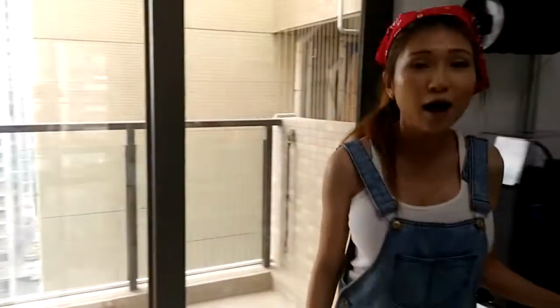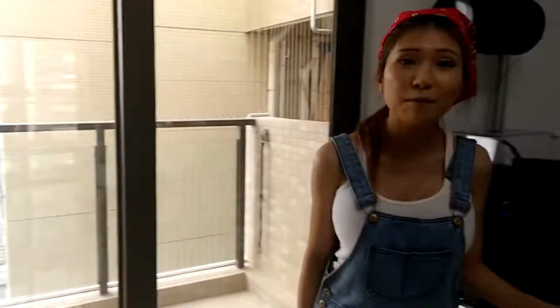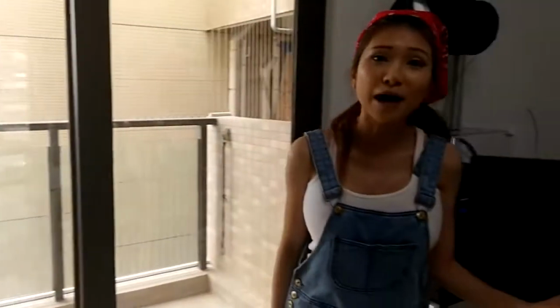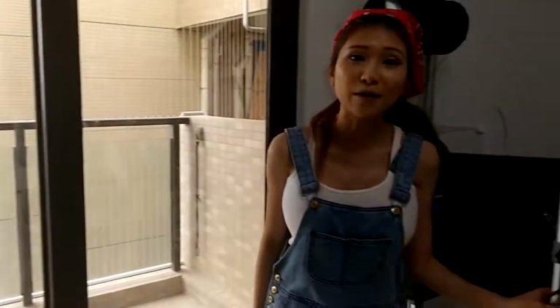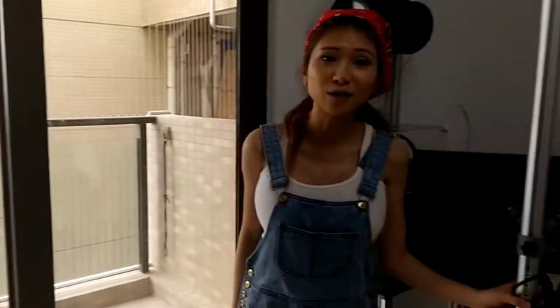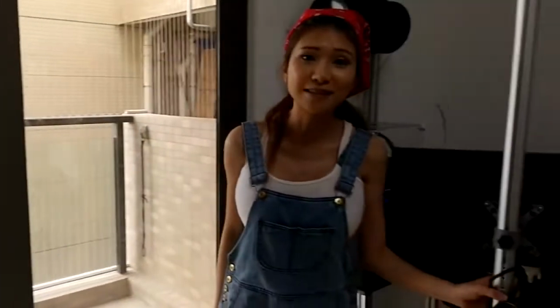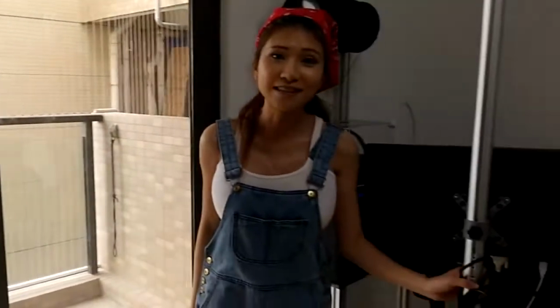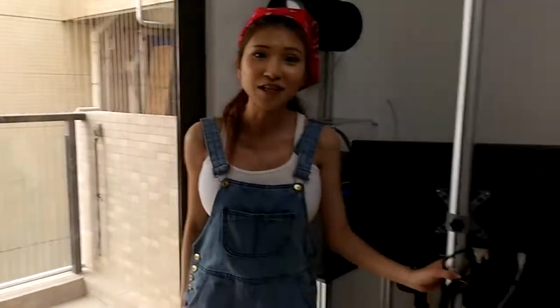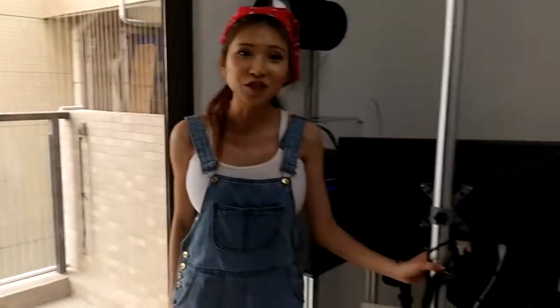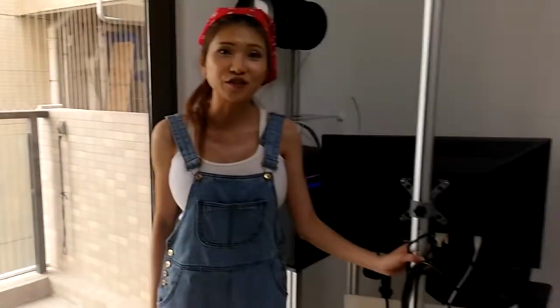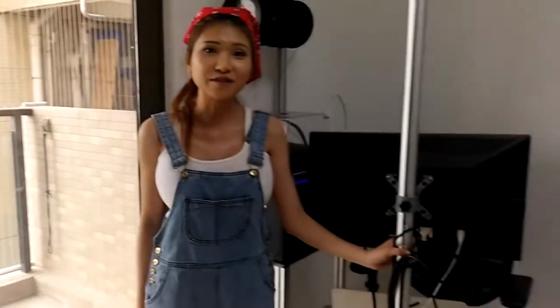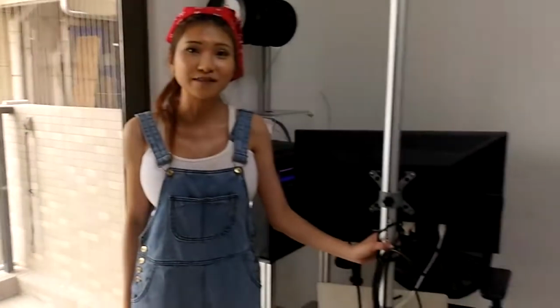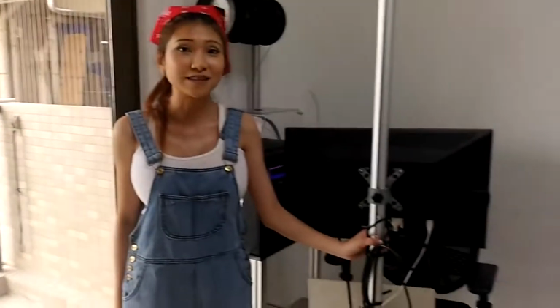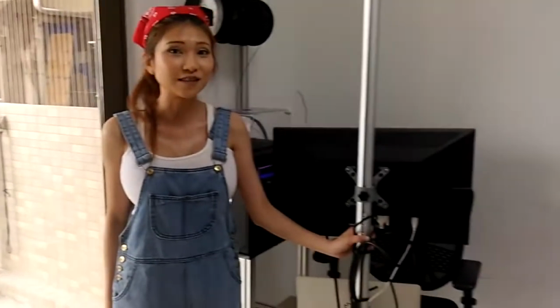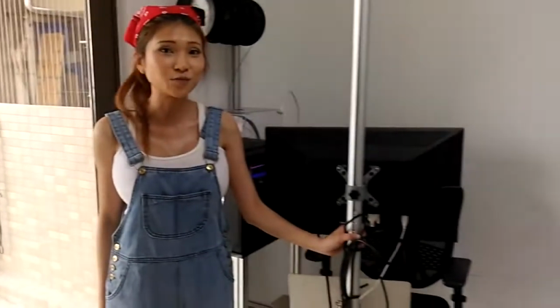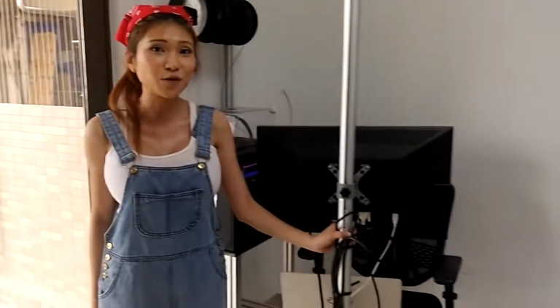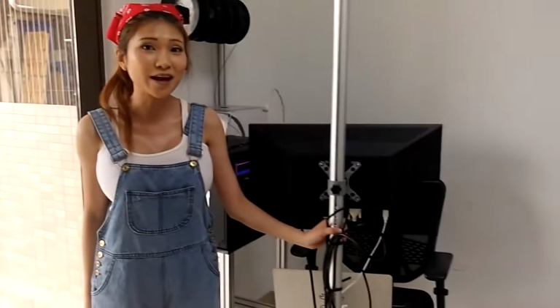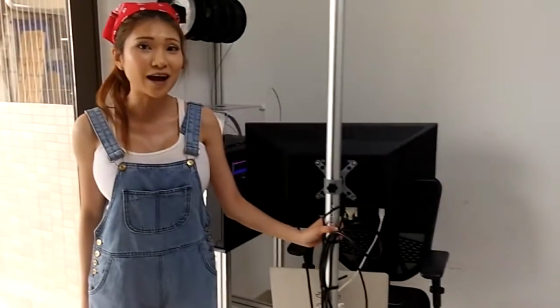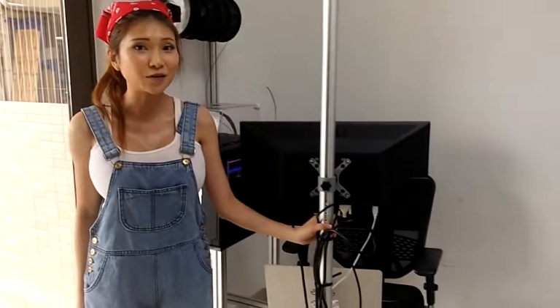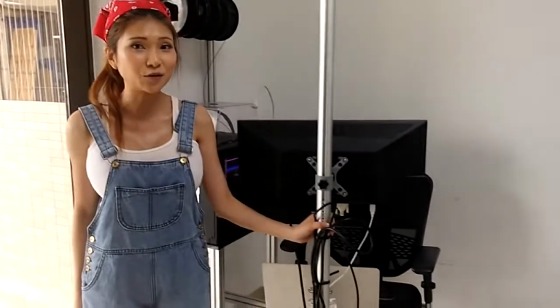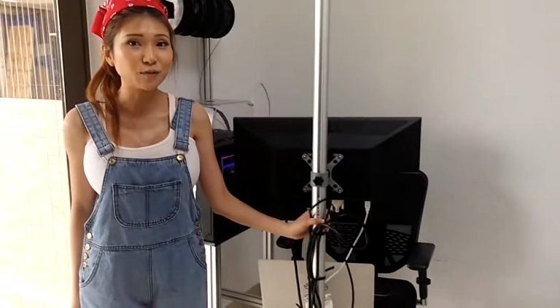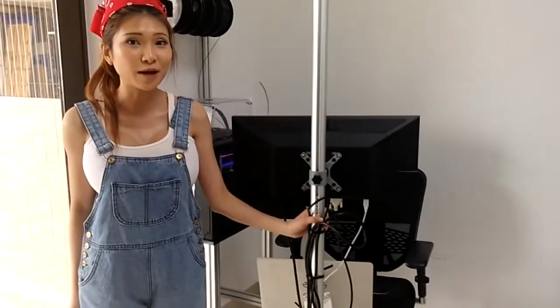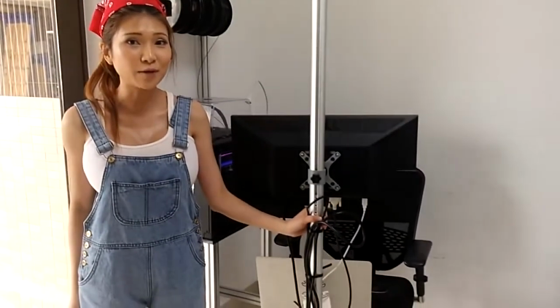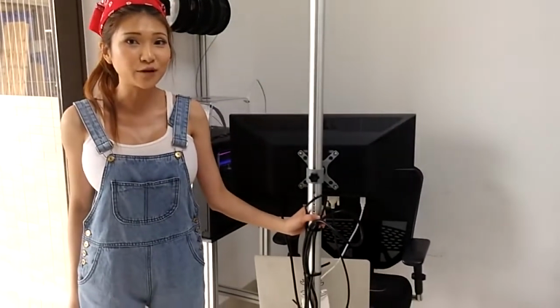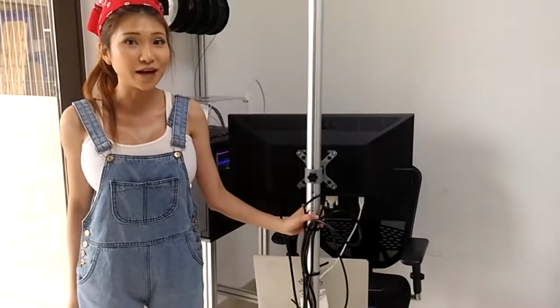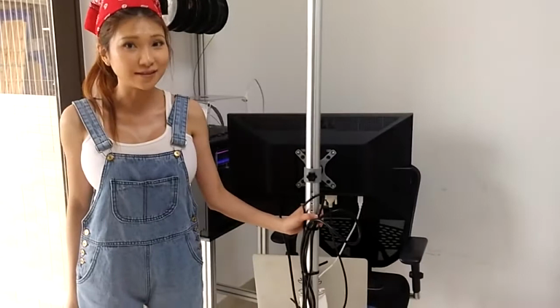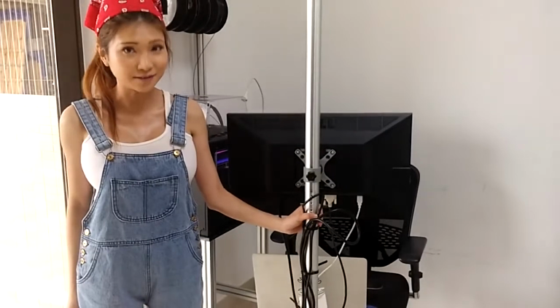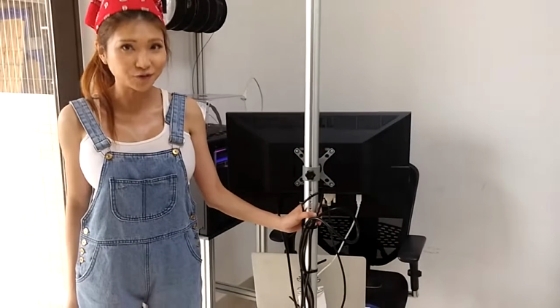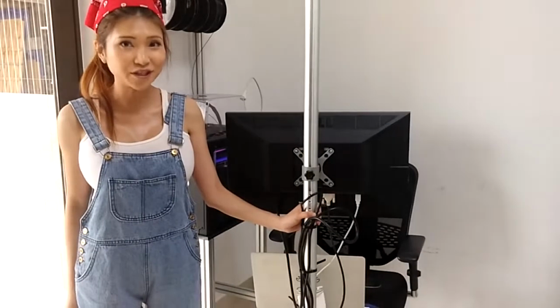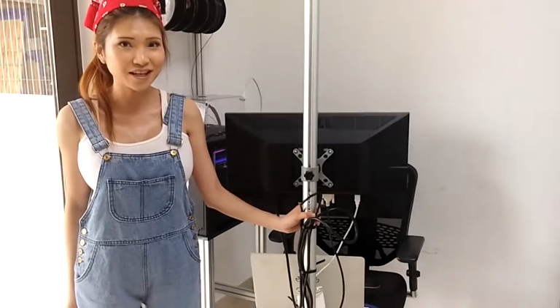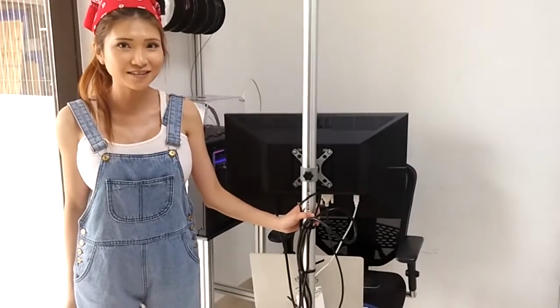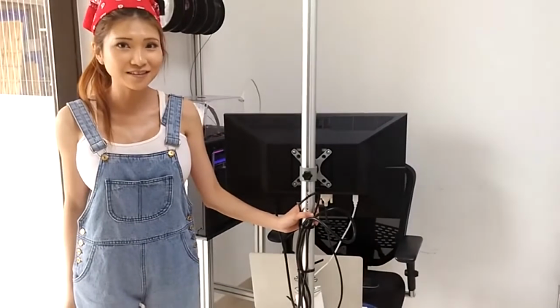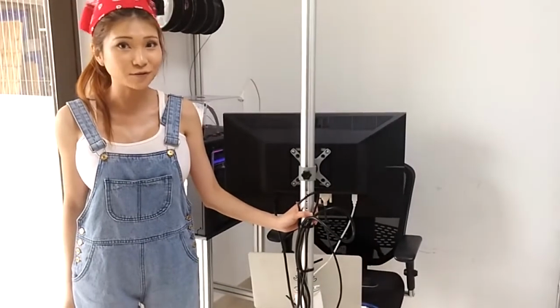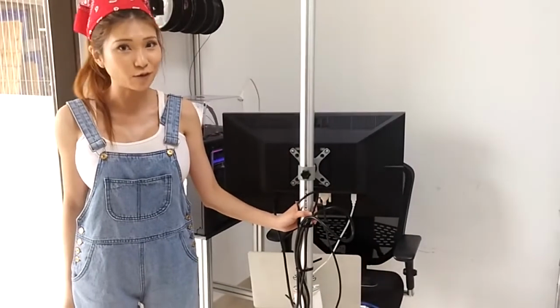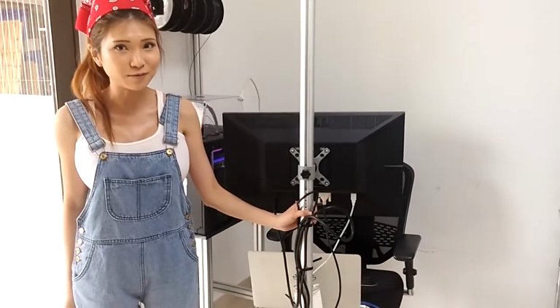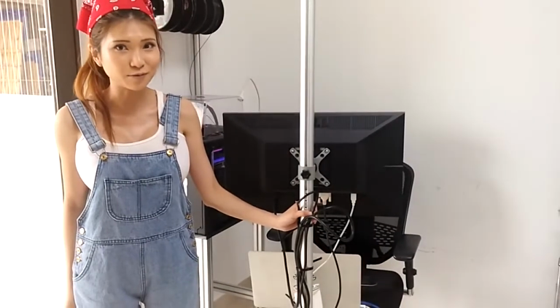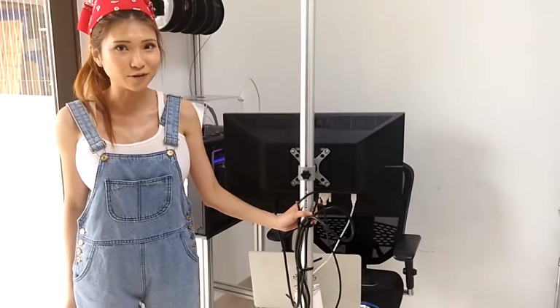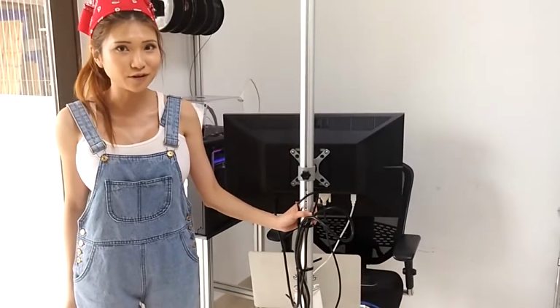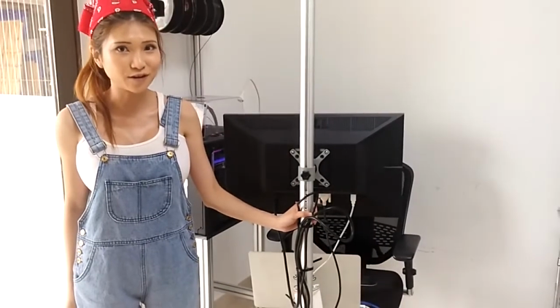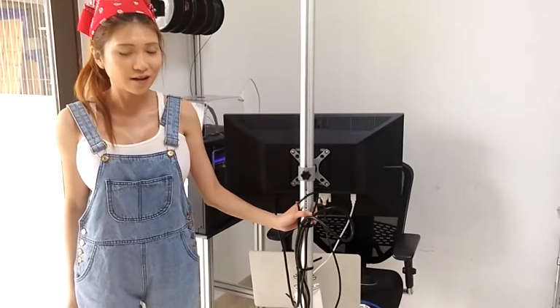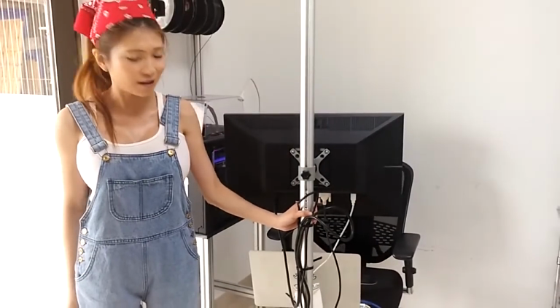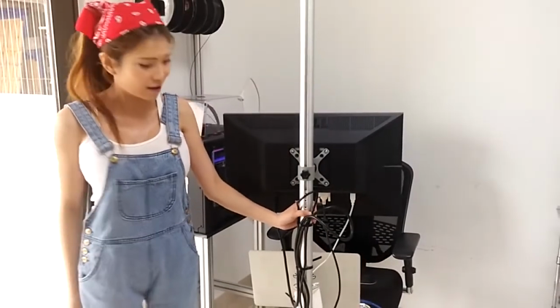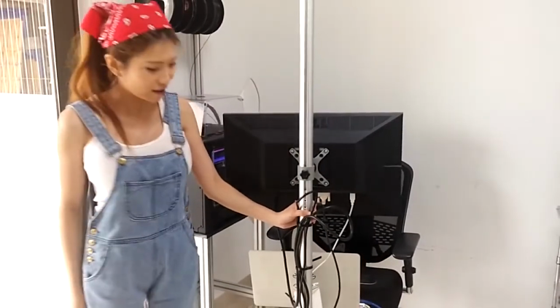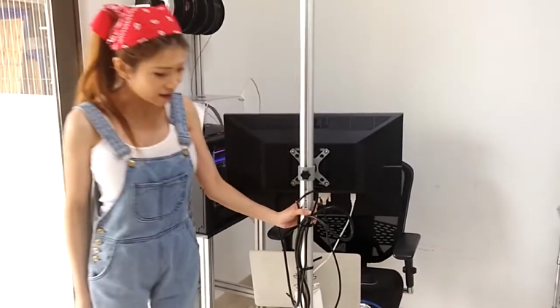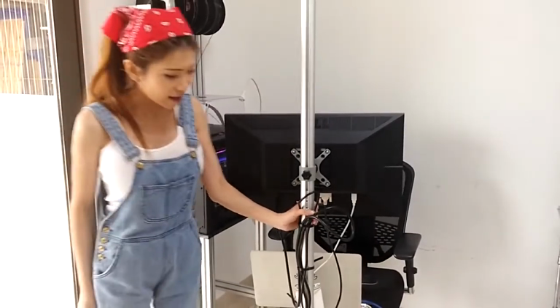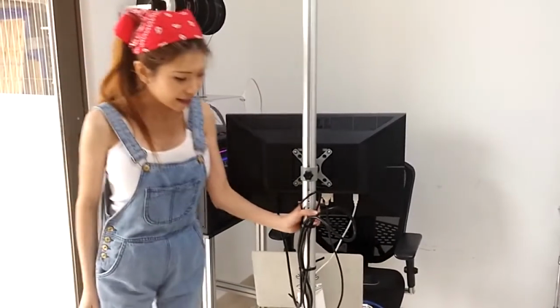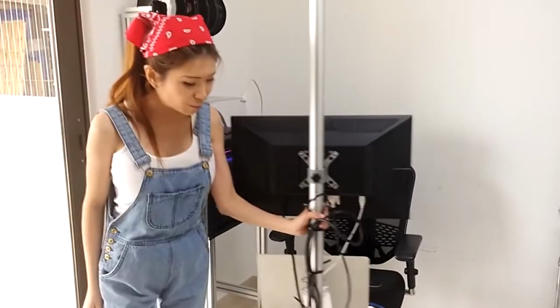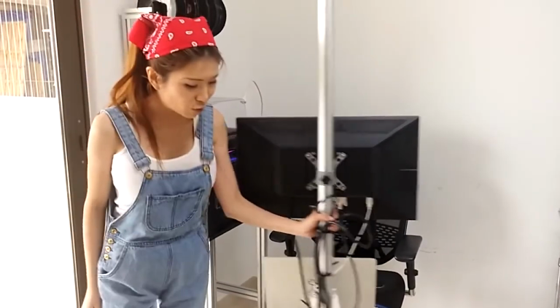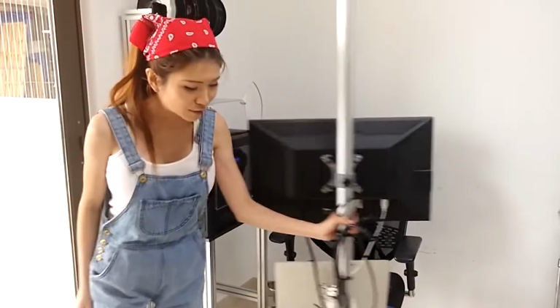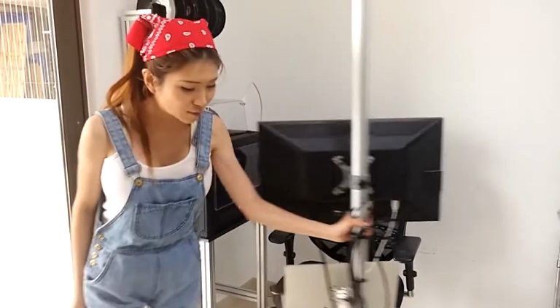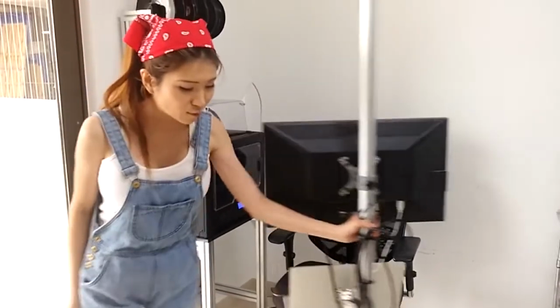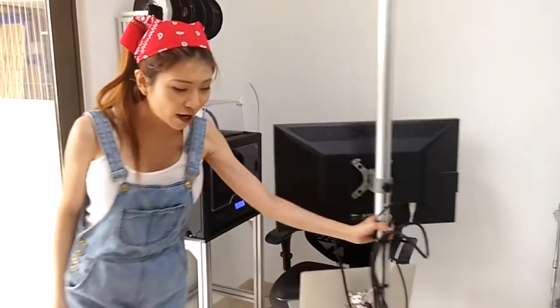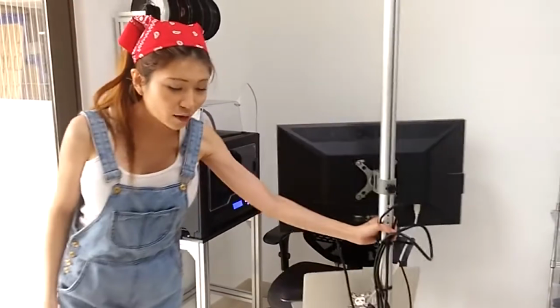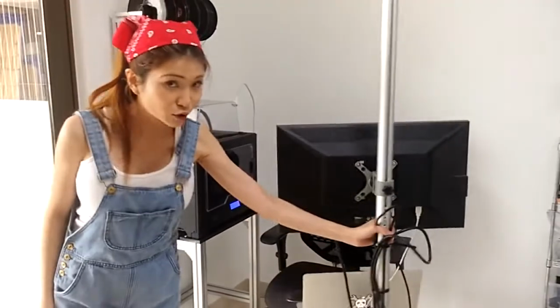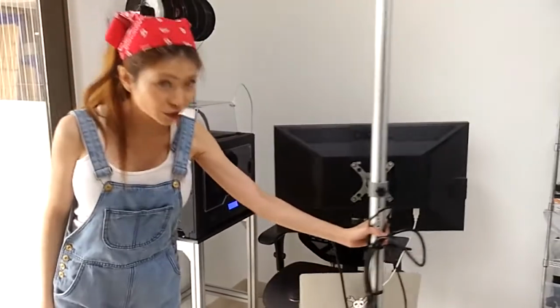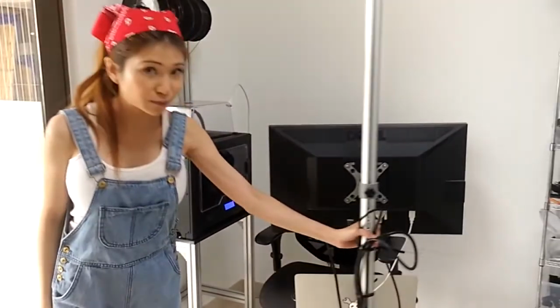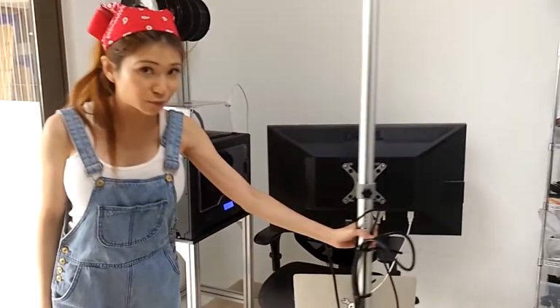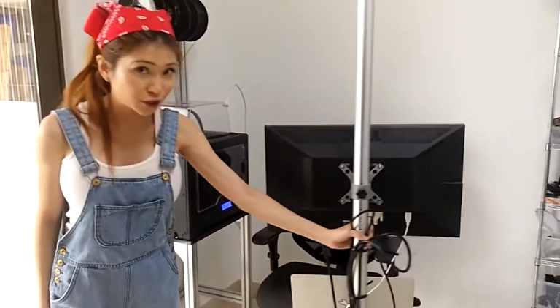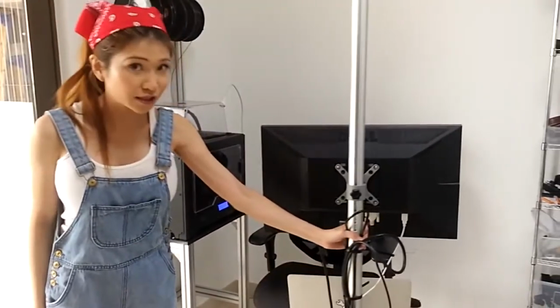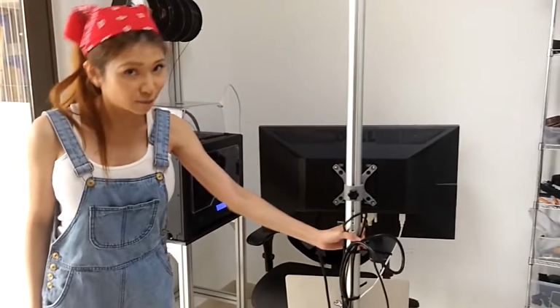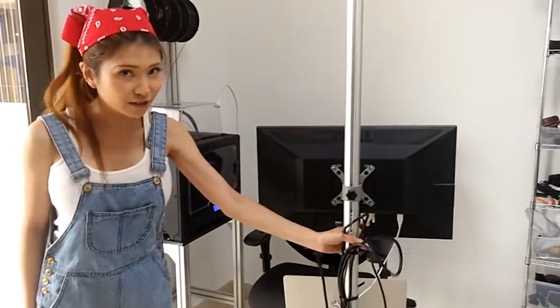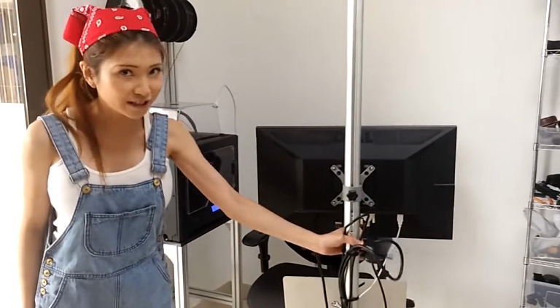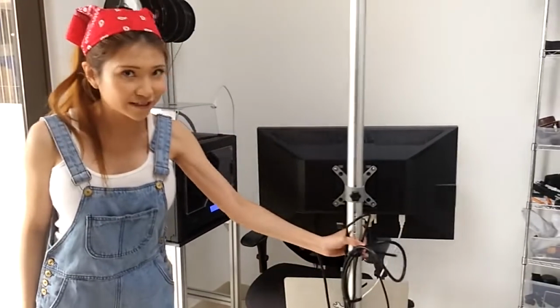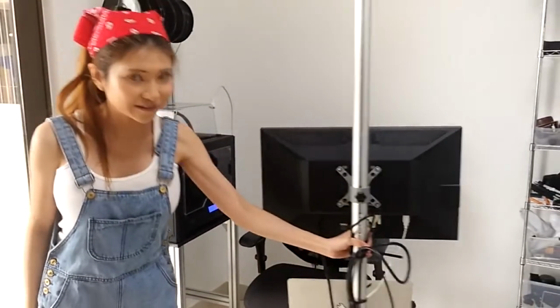My workstation — this is where I do my work as a freelance developer. It rolls around, which is pretty convenient.